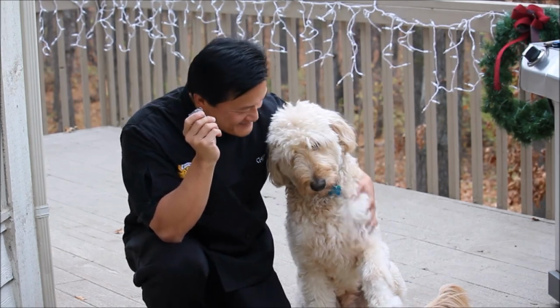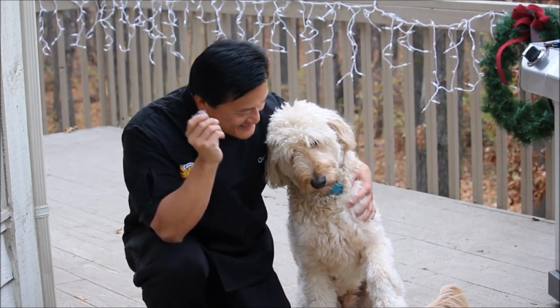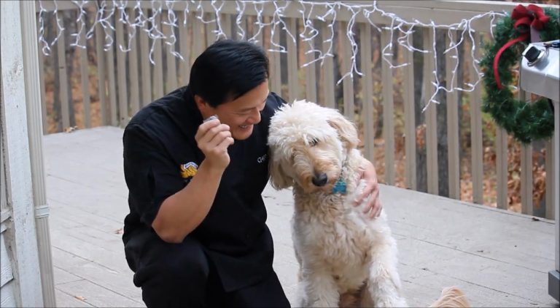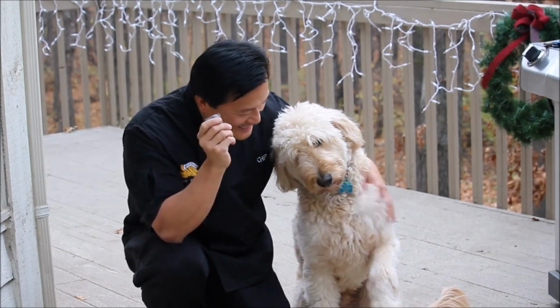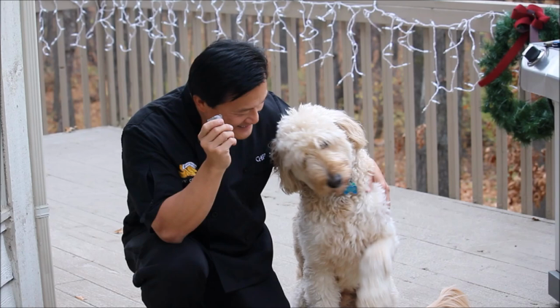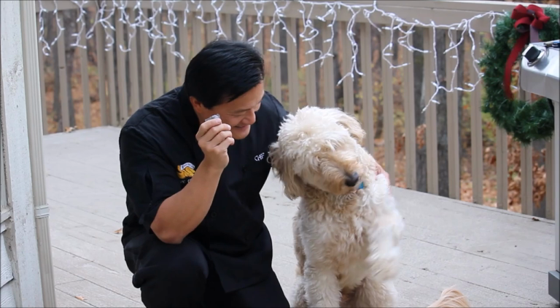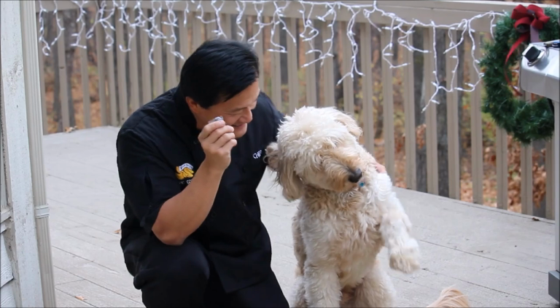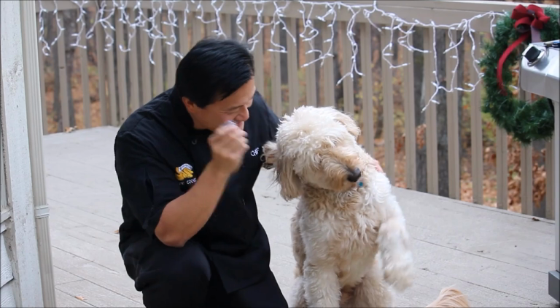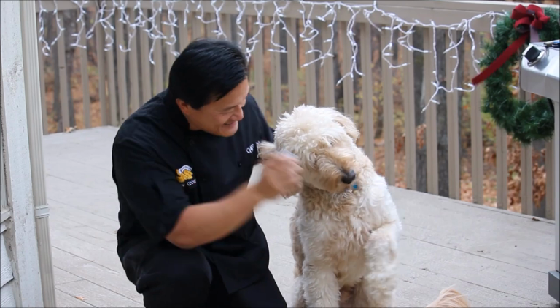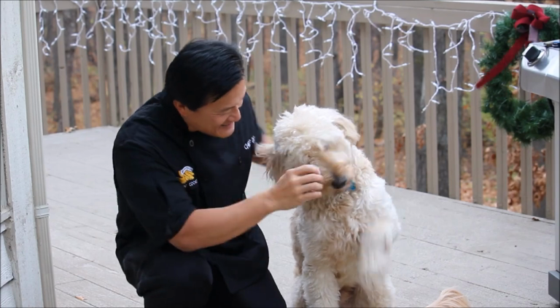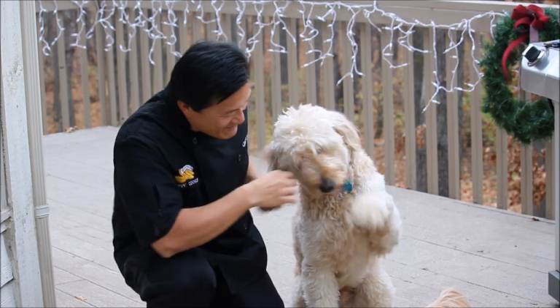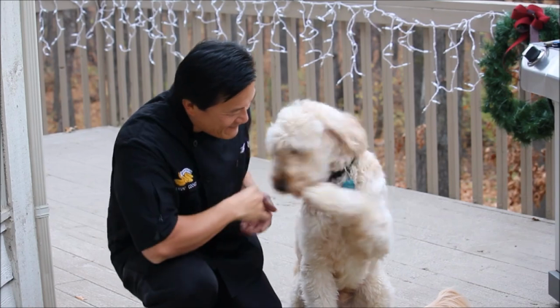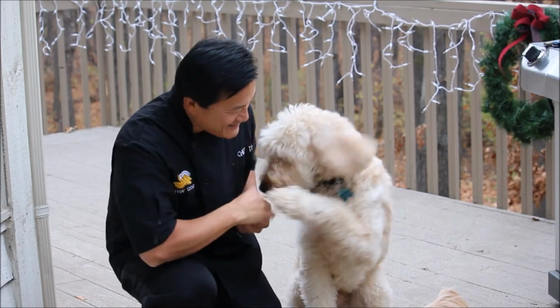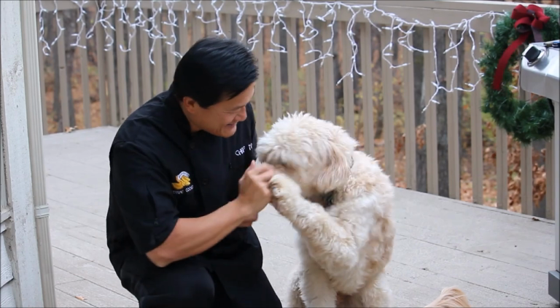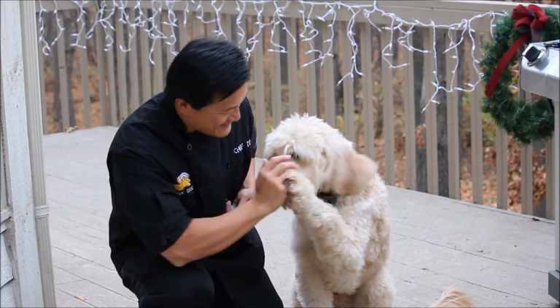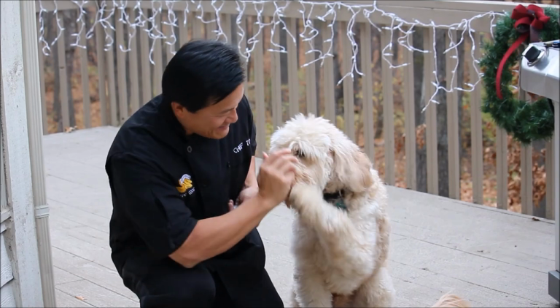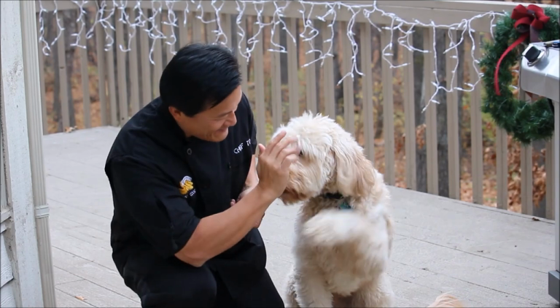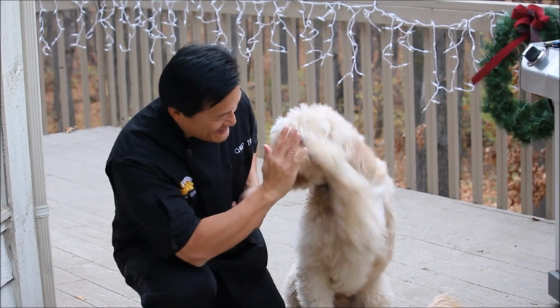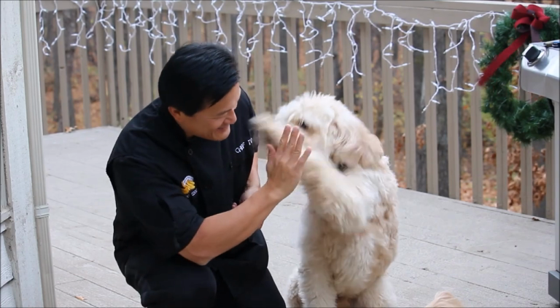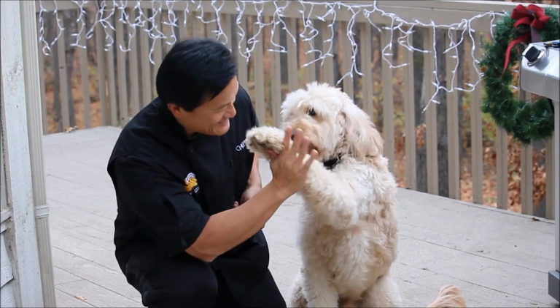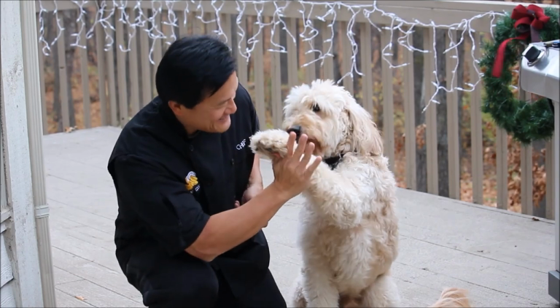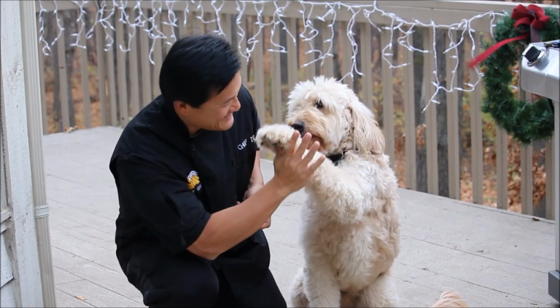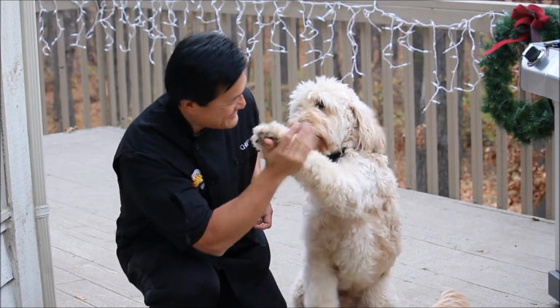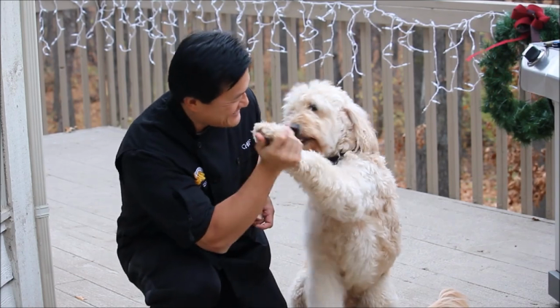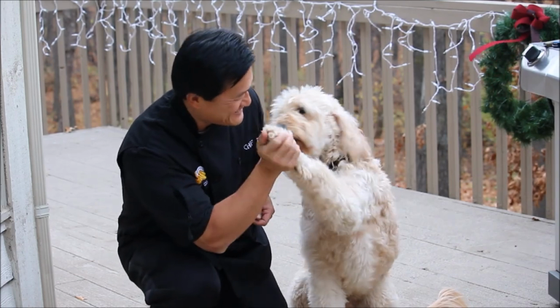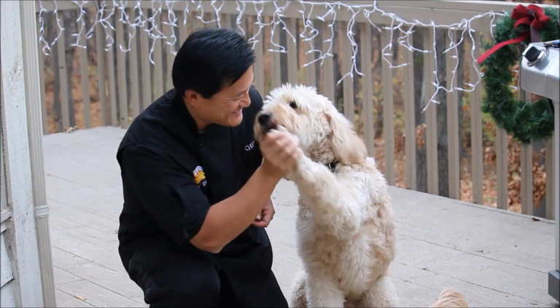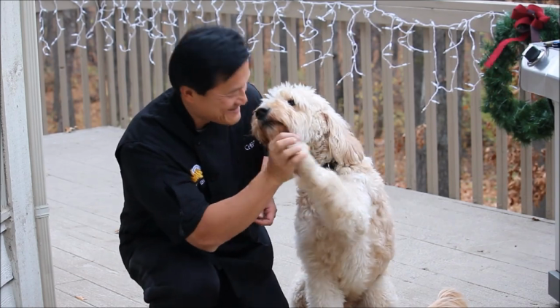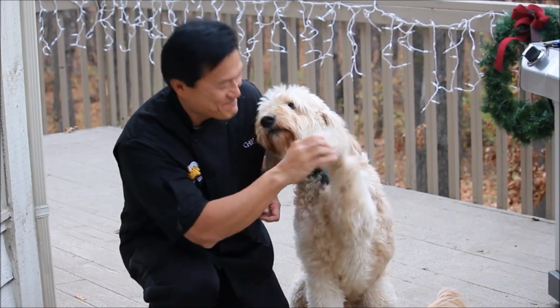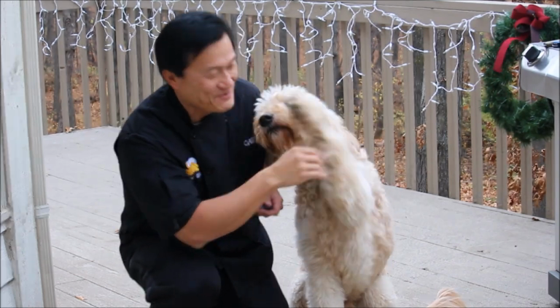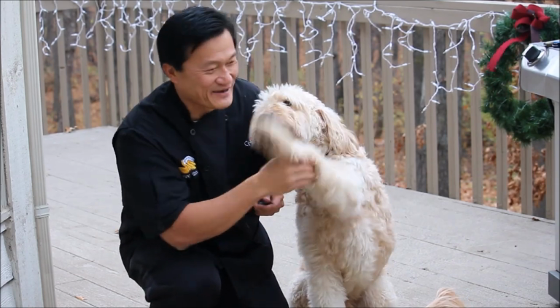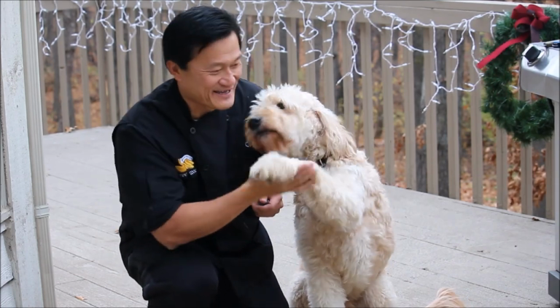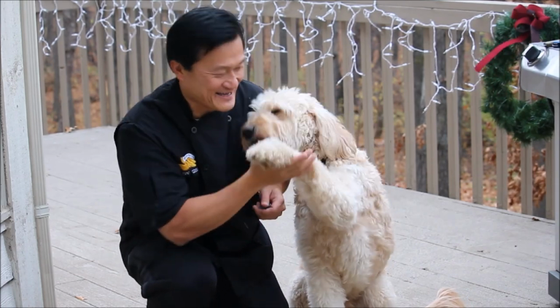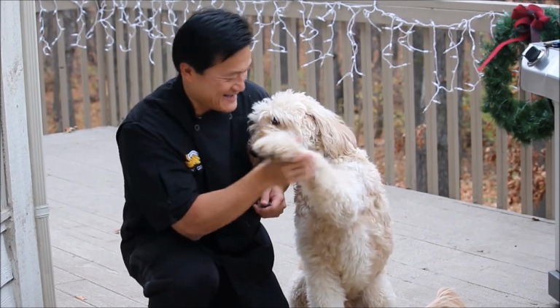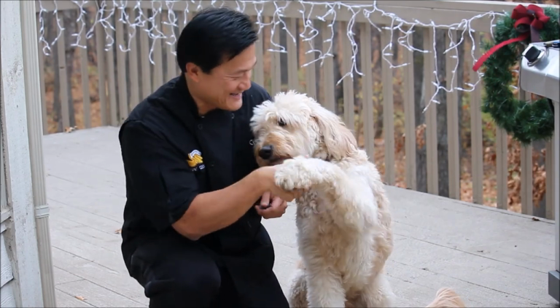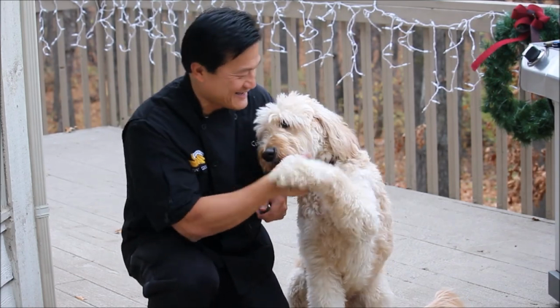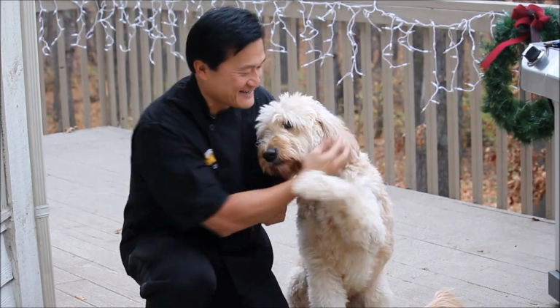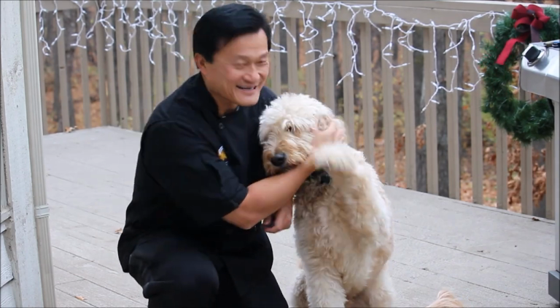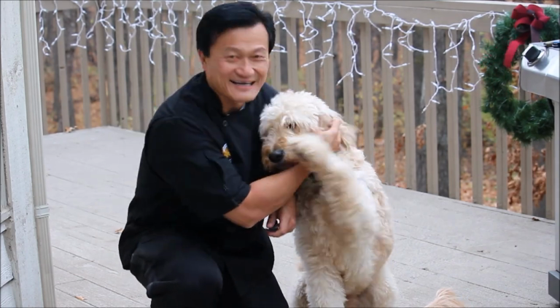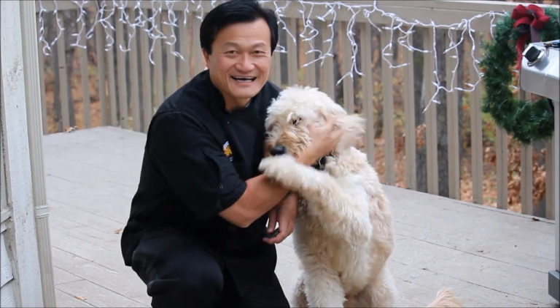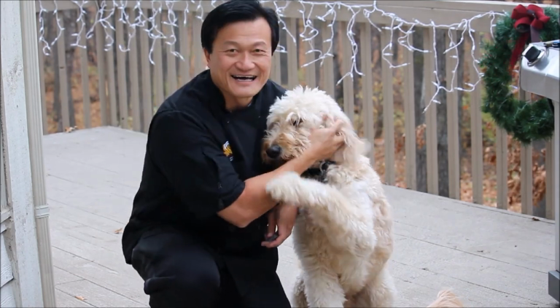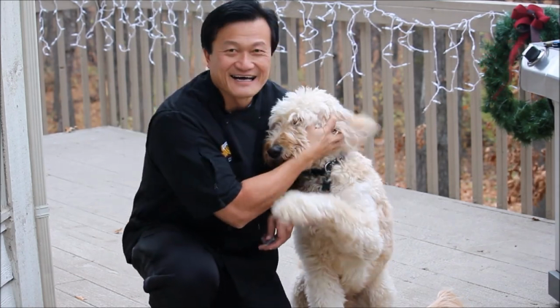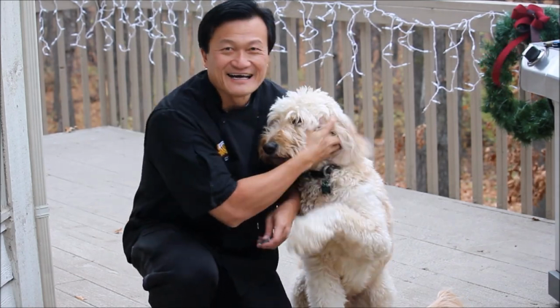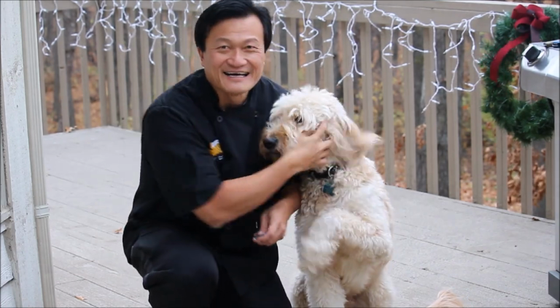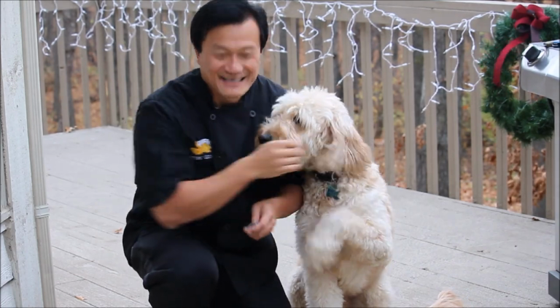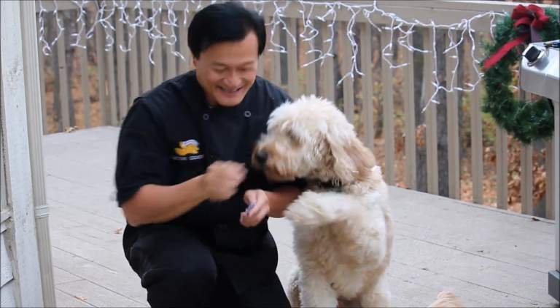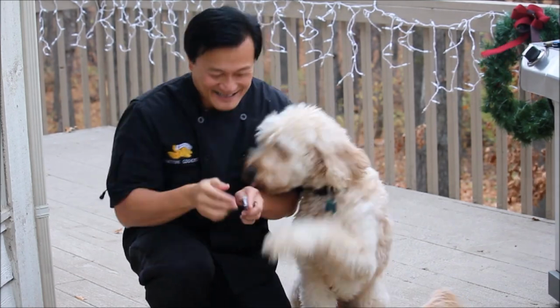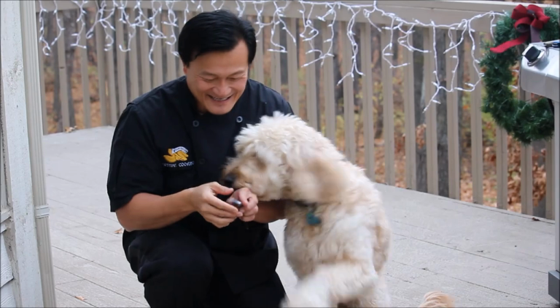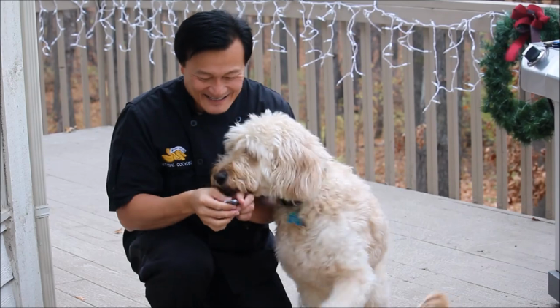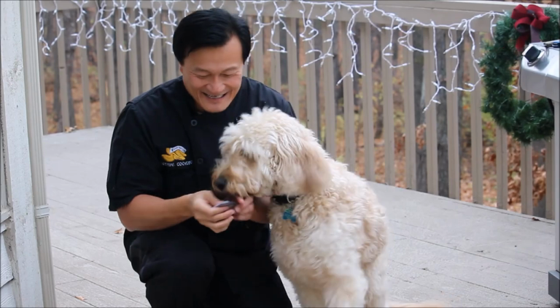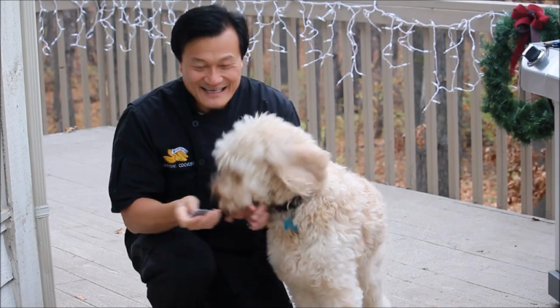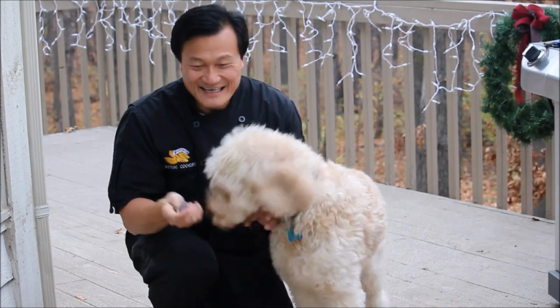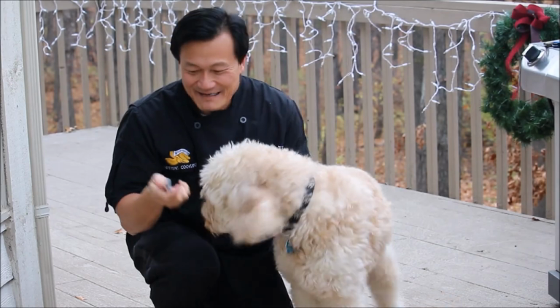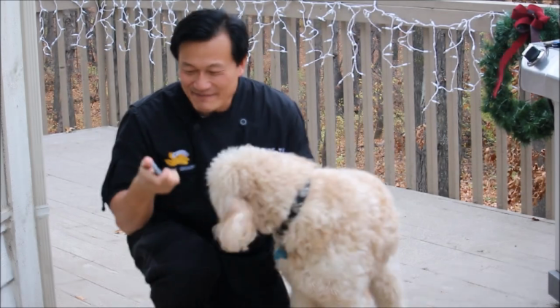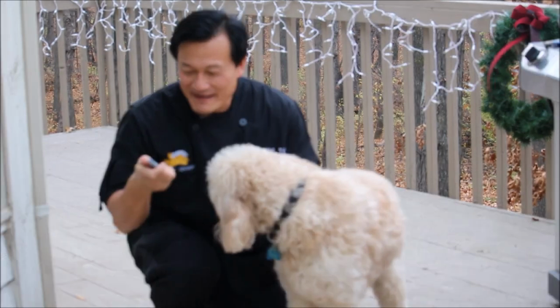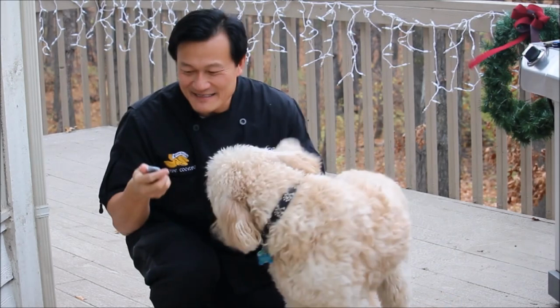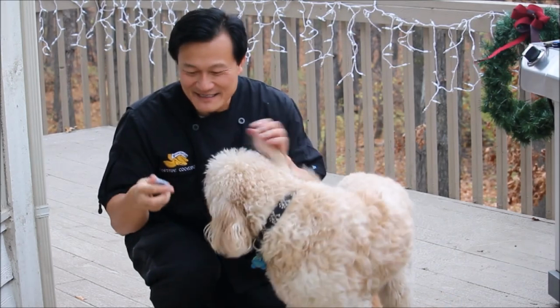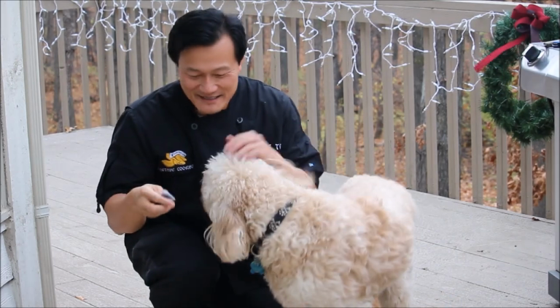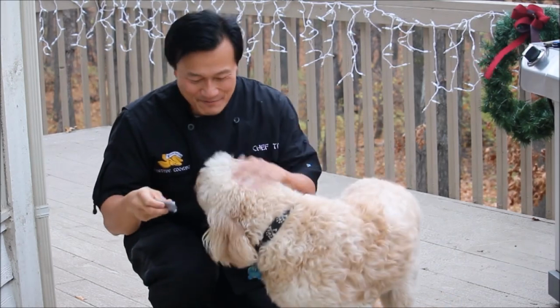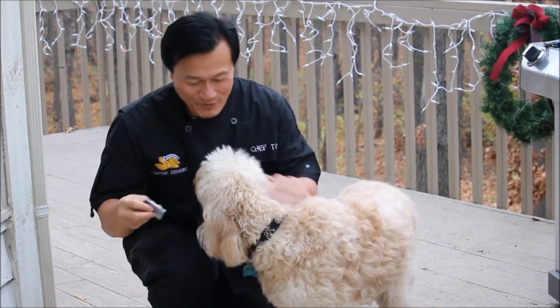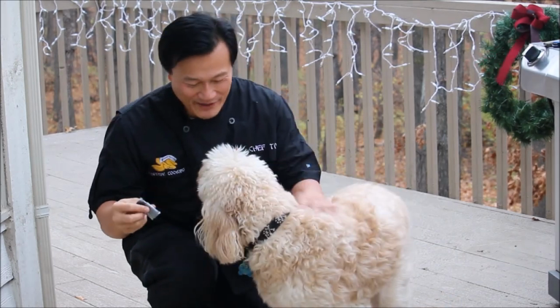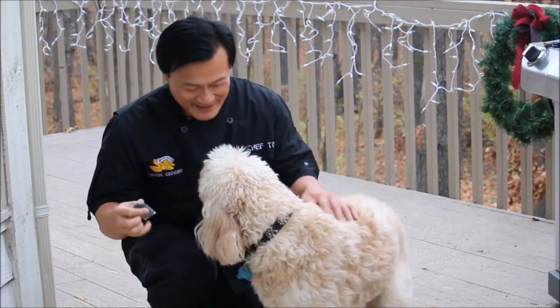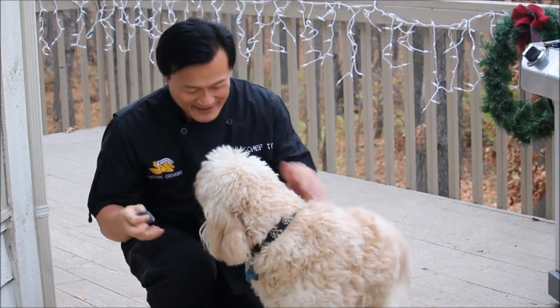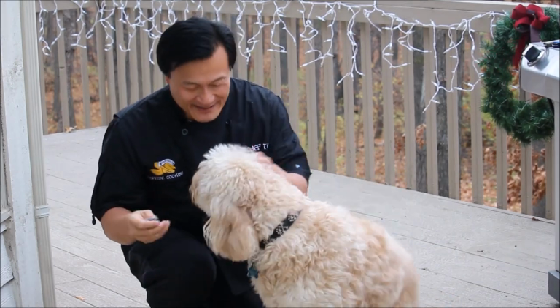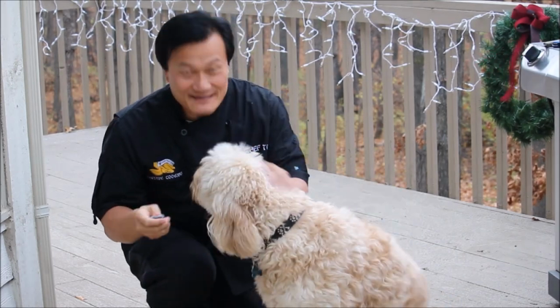Say hi. High five! That's a good boy. Bailey is a good boy, huh?